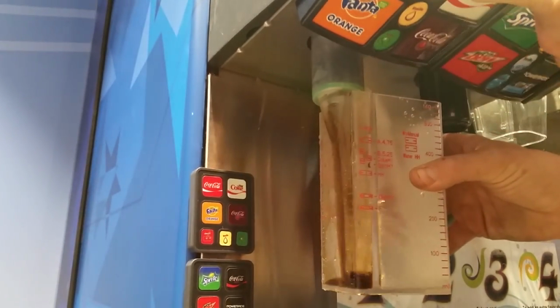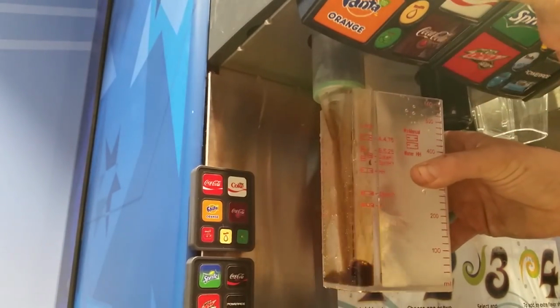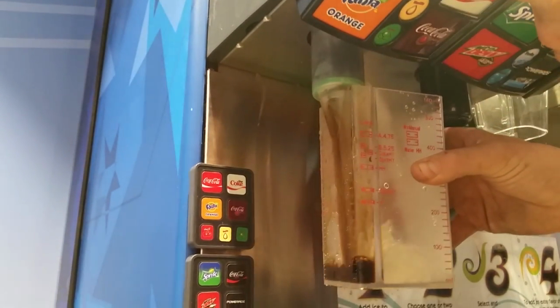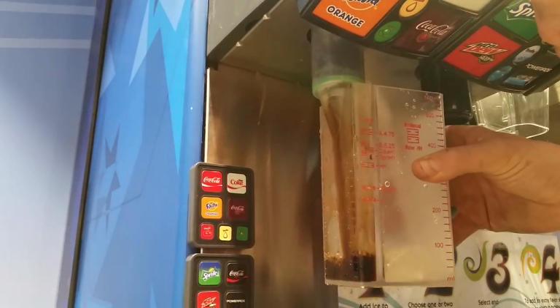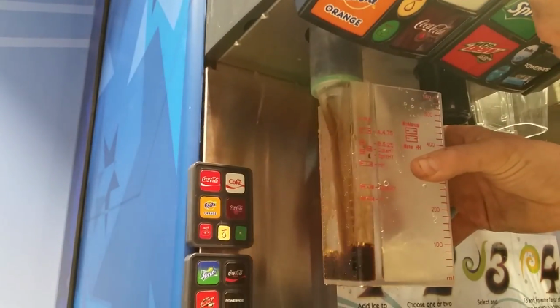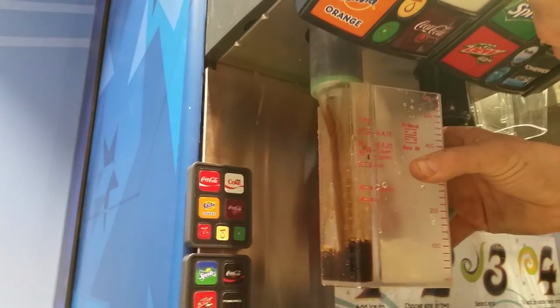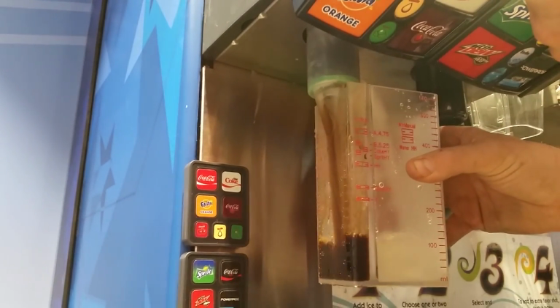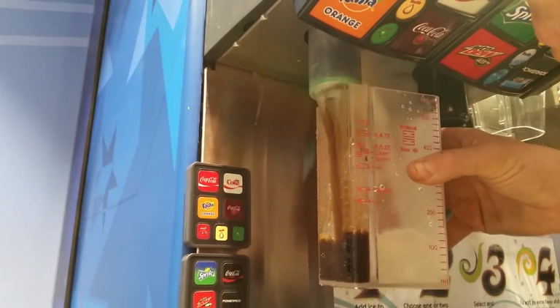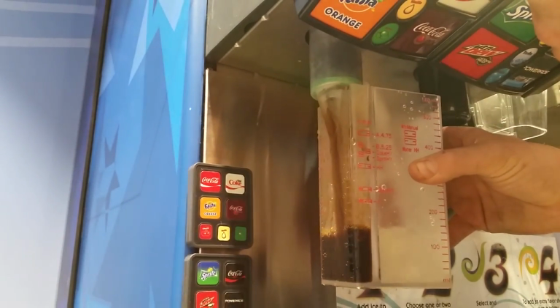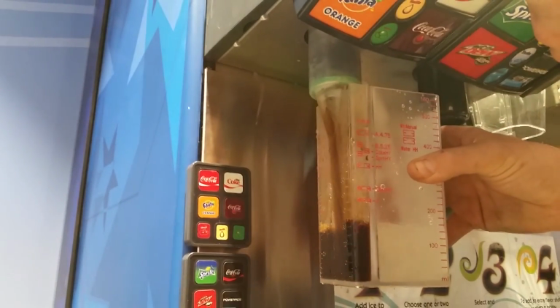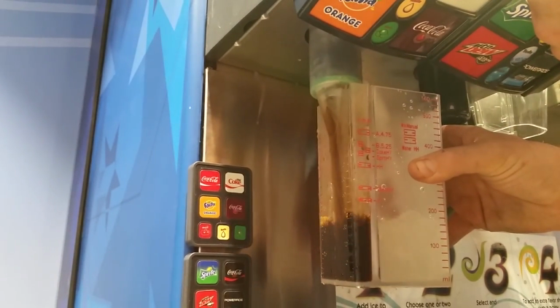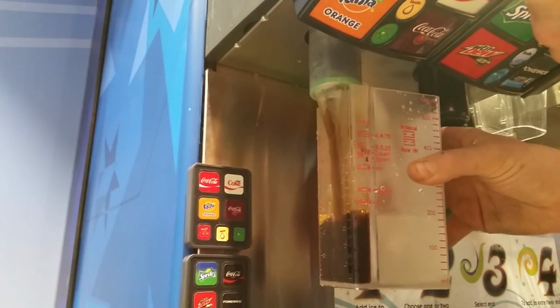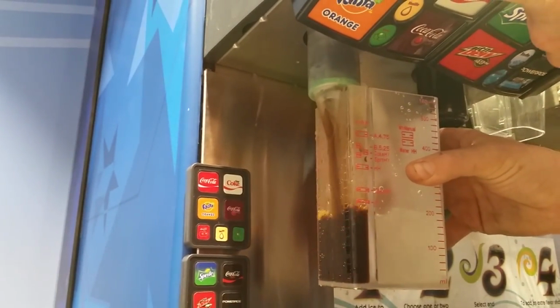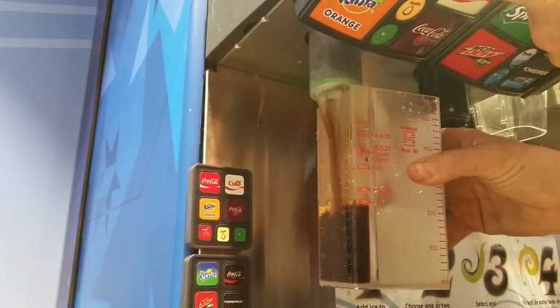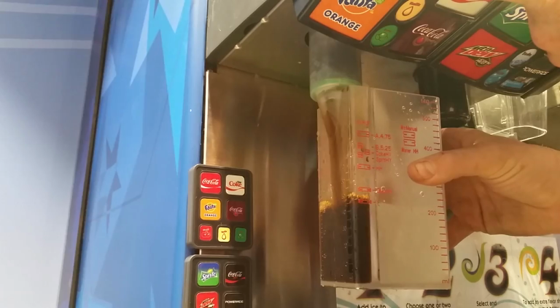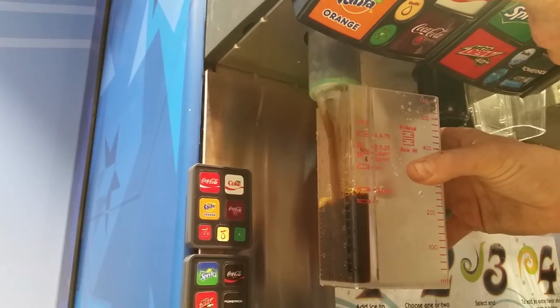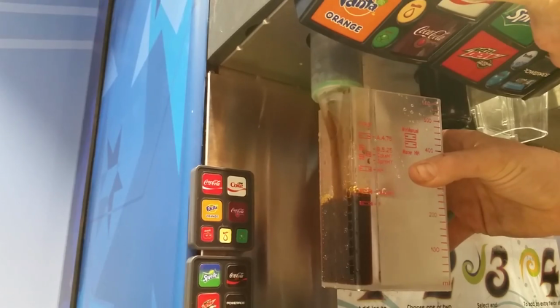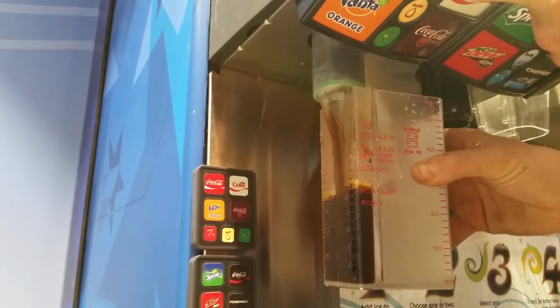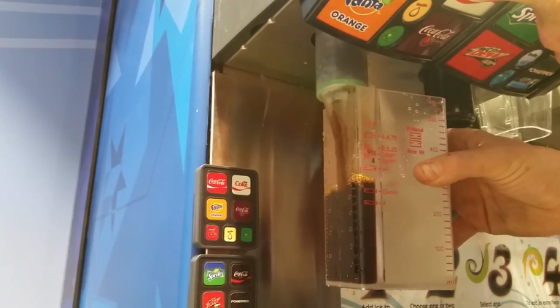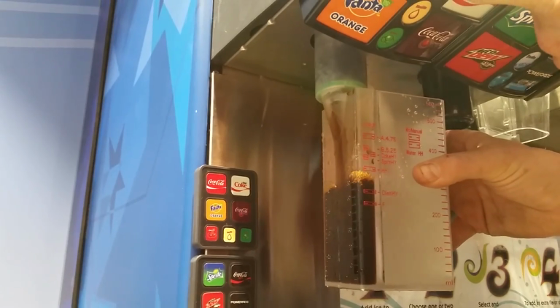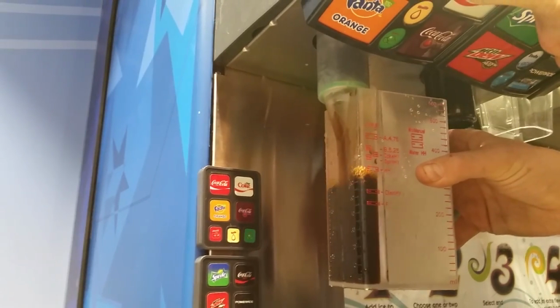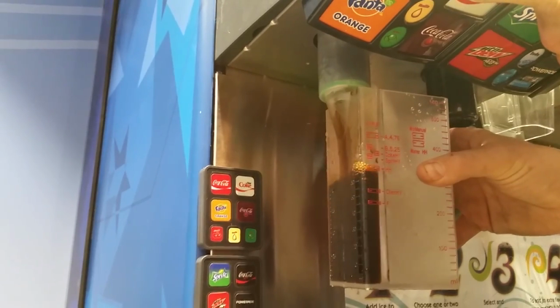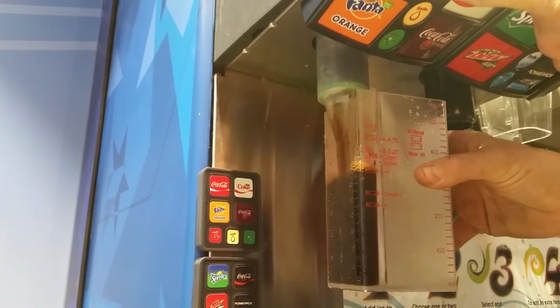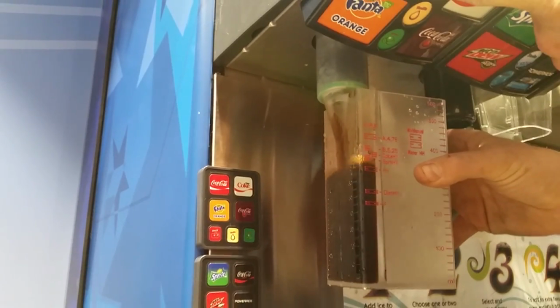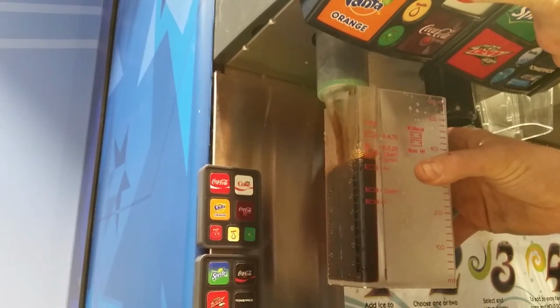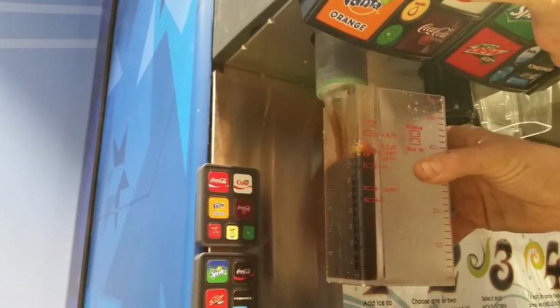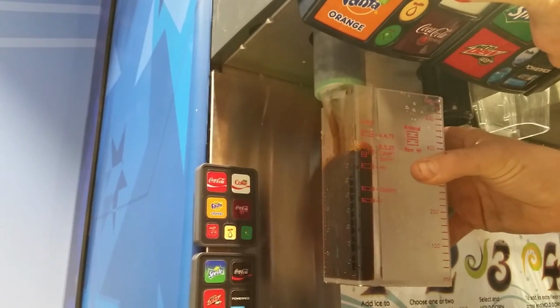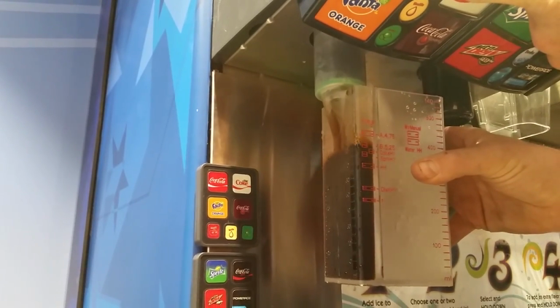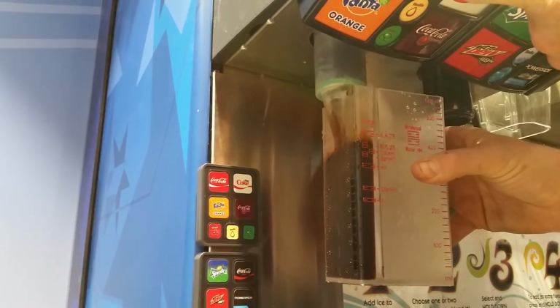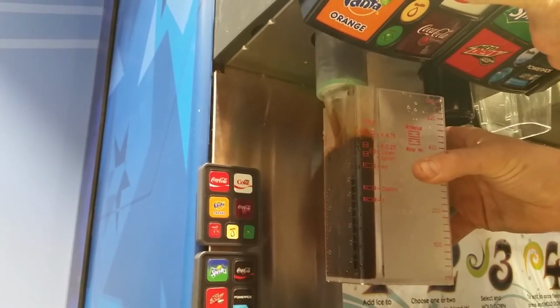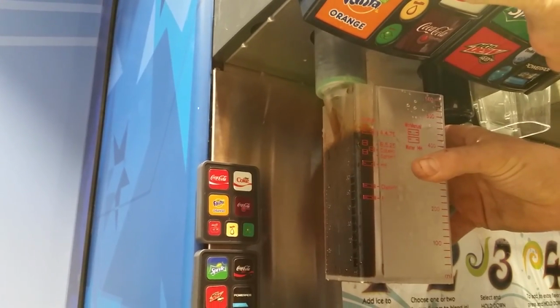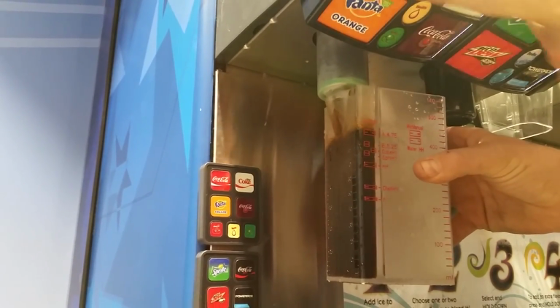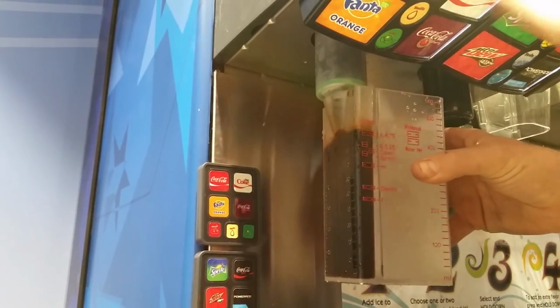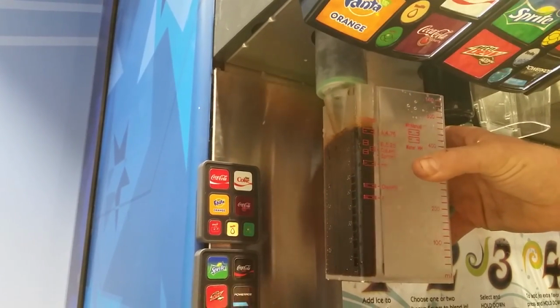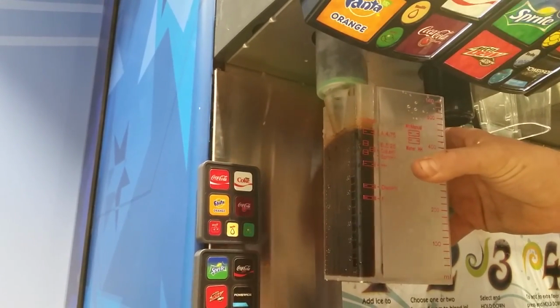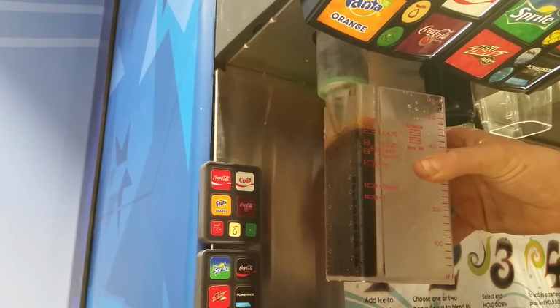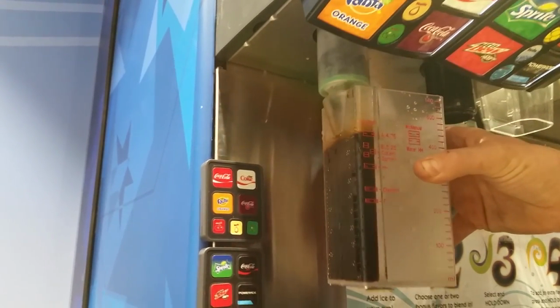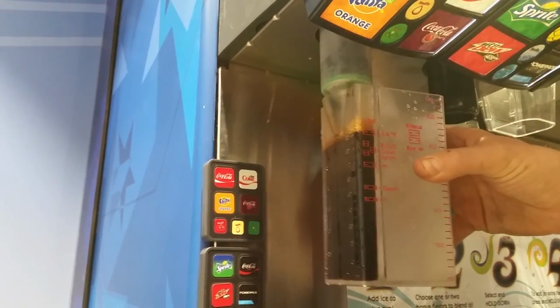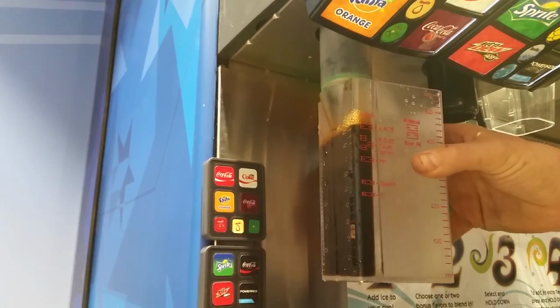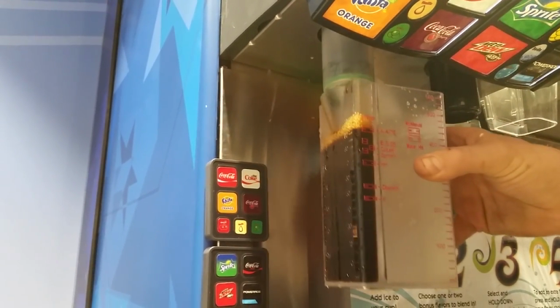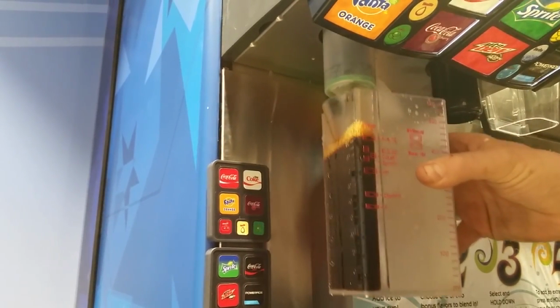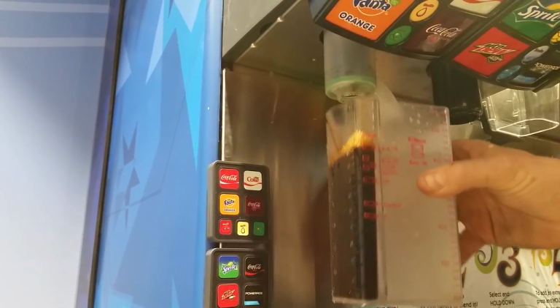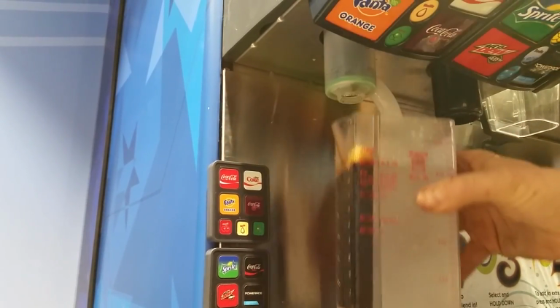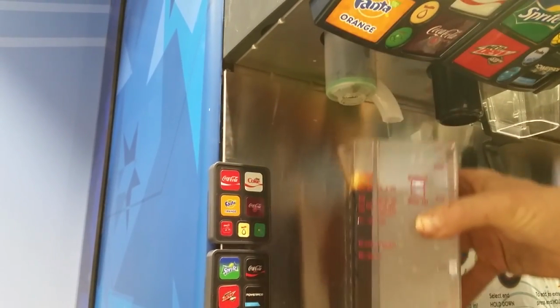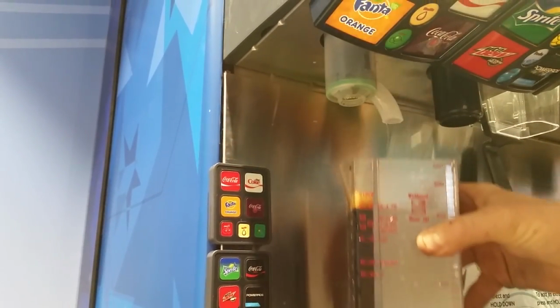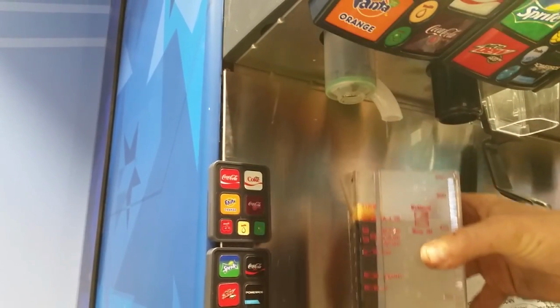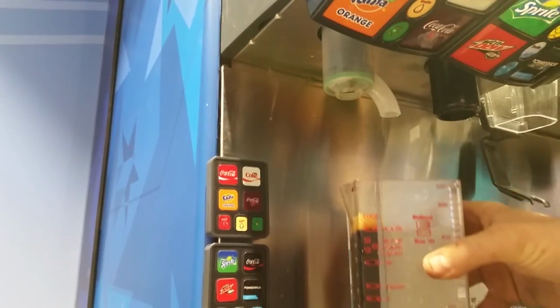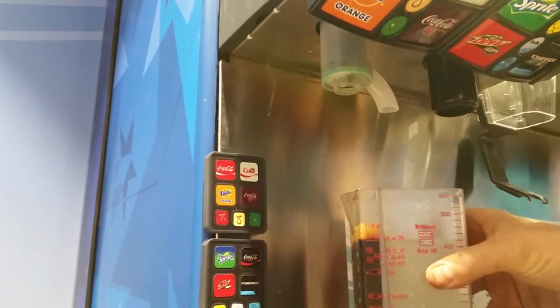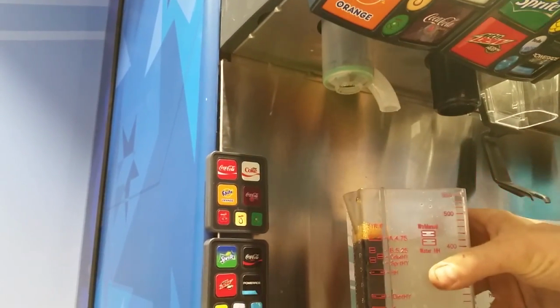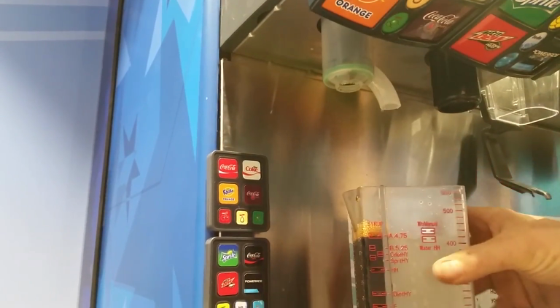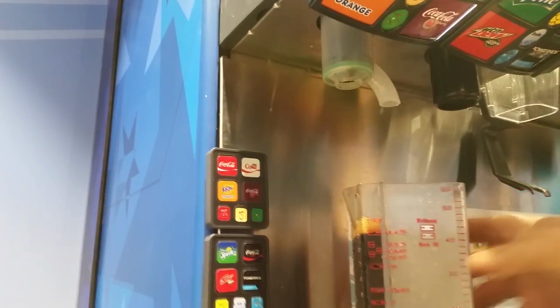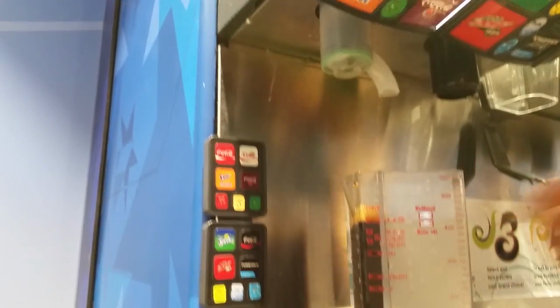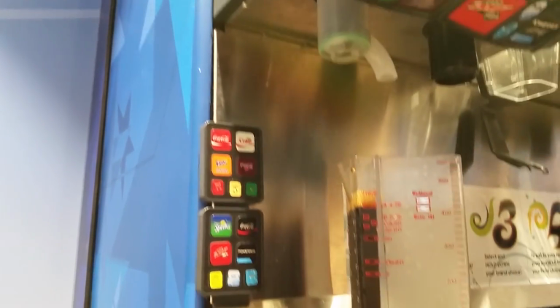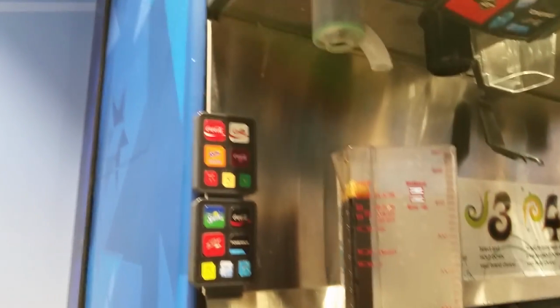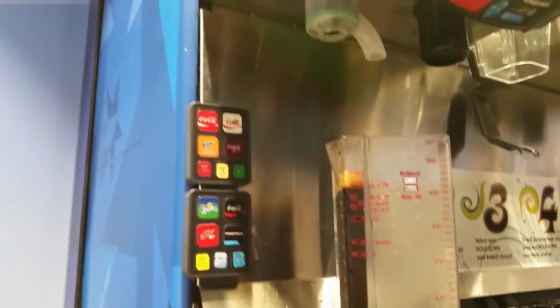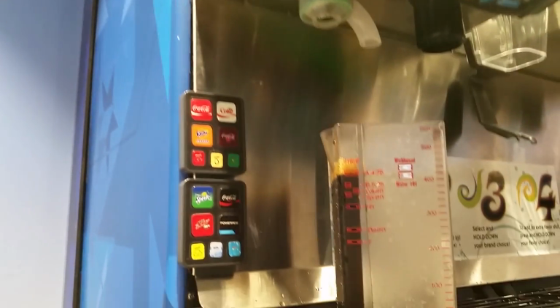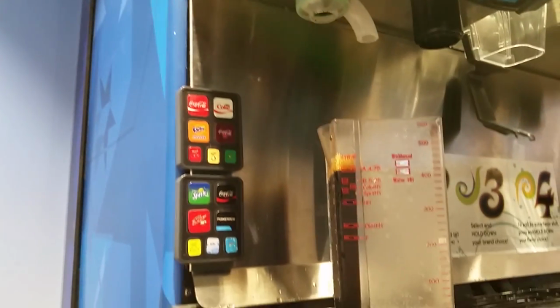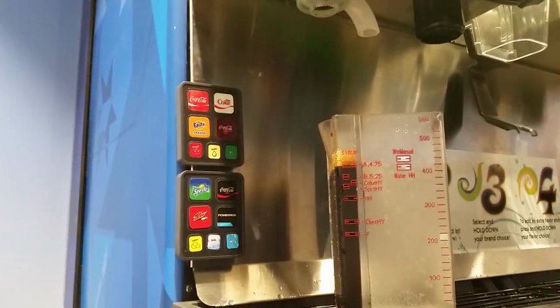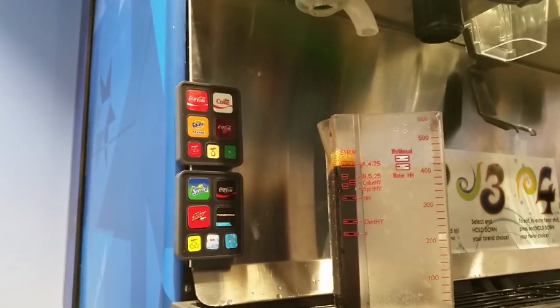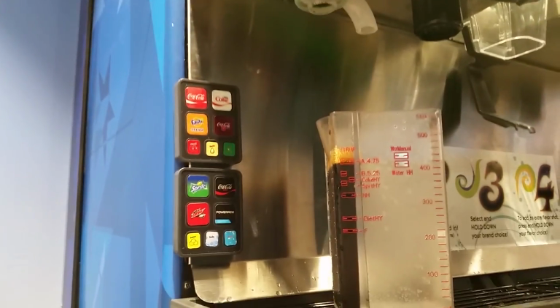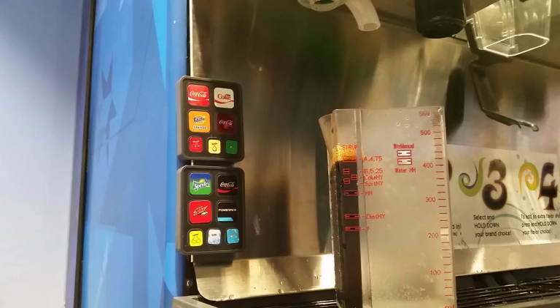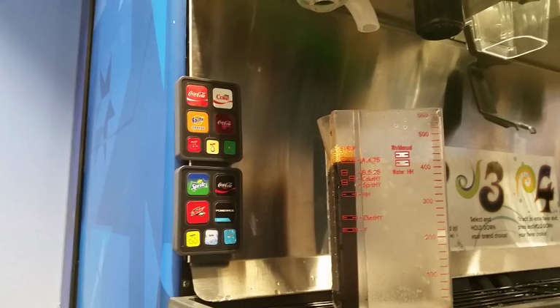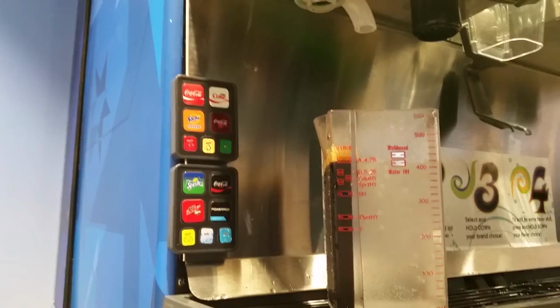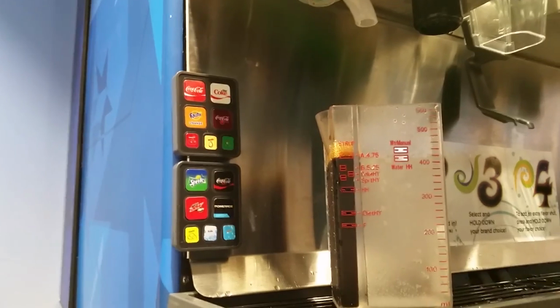Again, fill it up to about 90%. And now we have a proper Brix product.